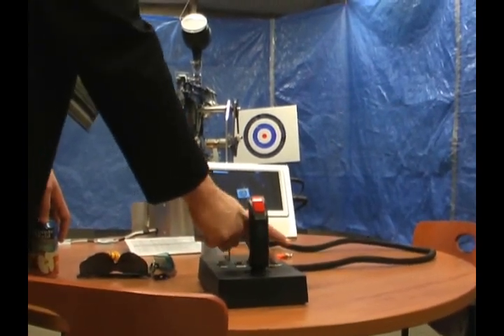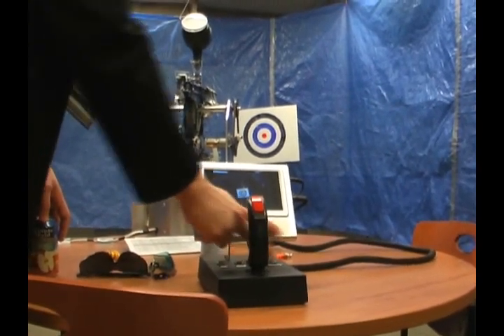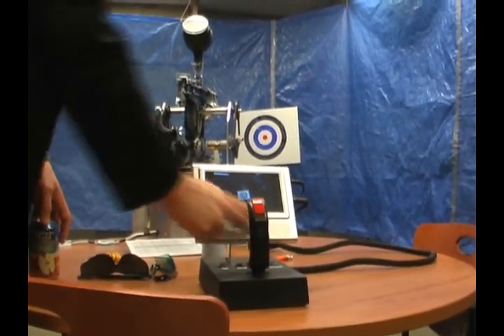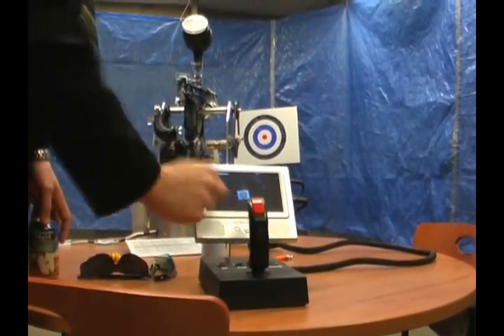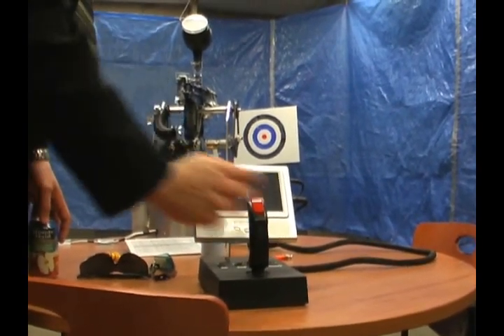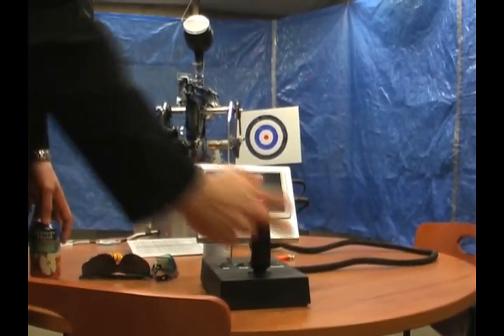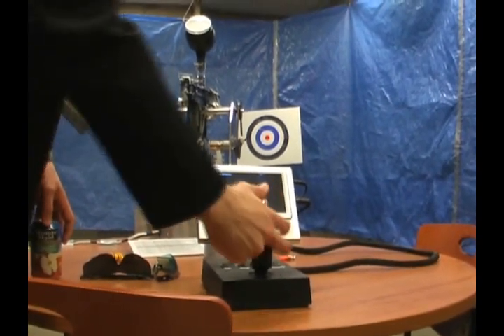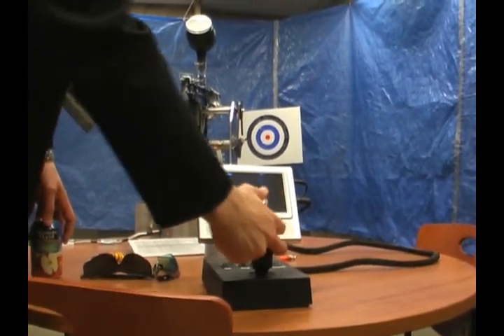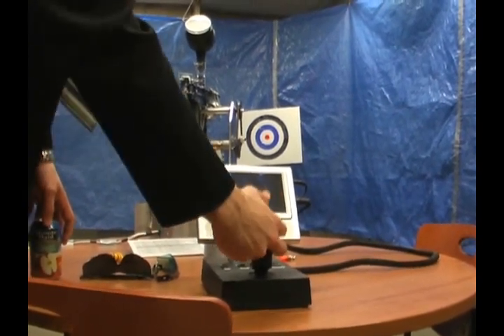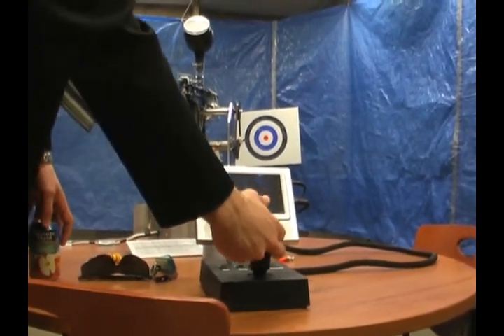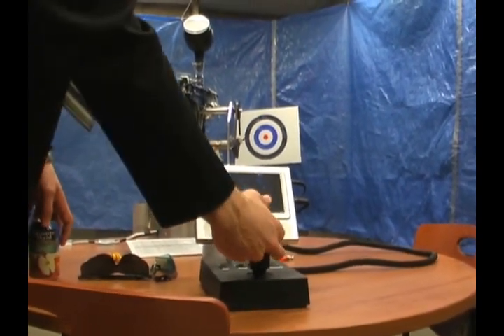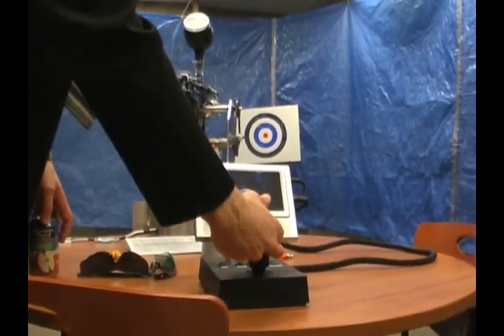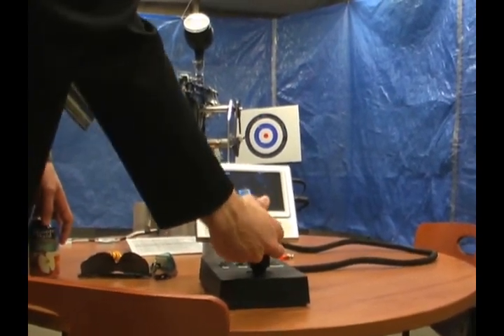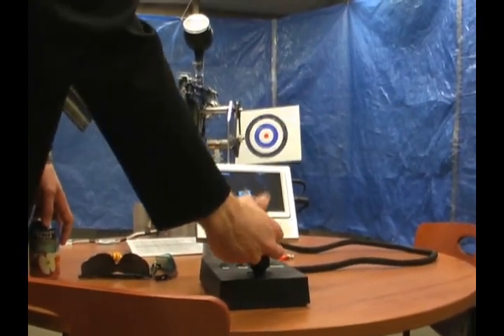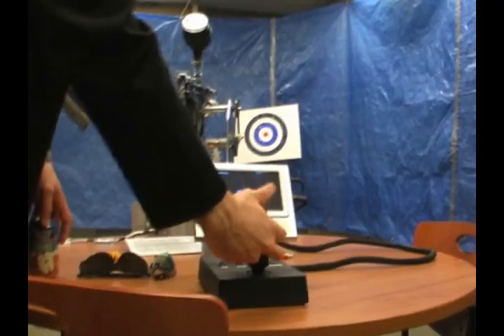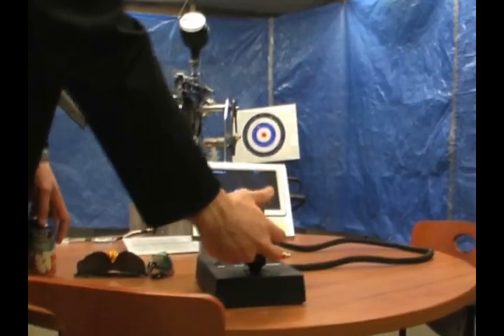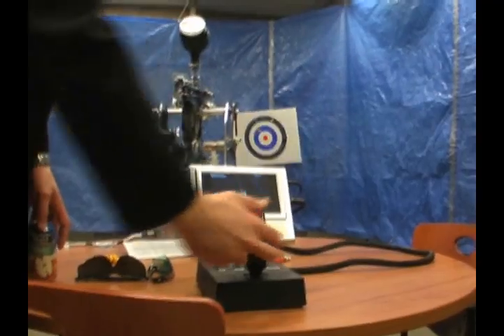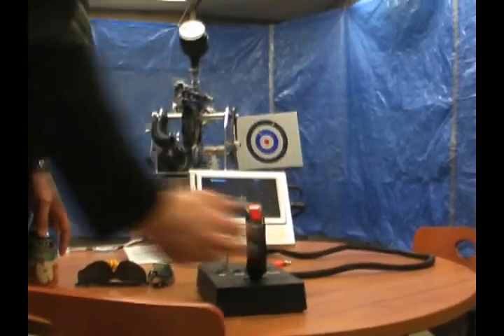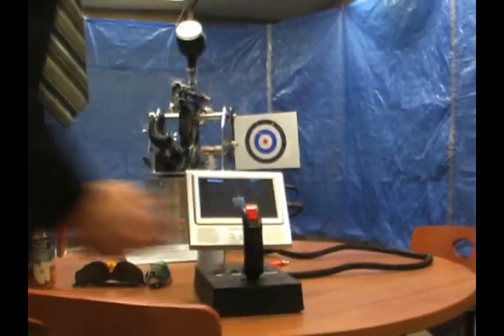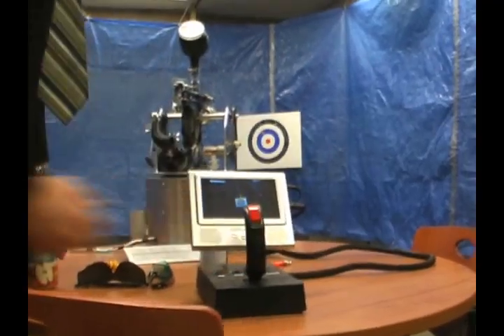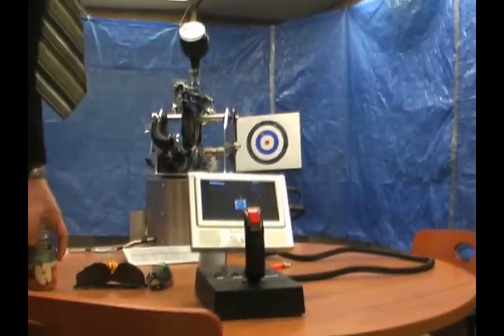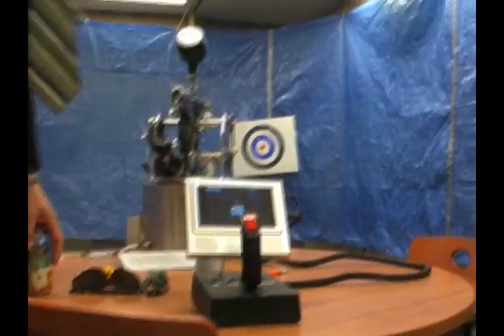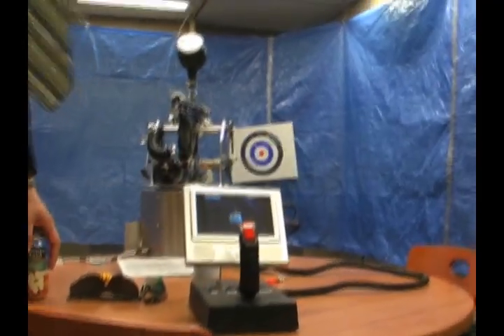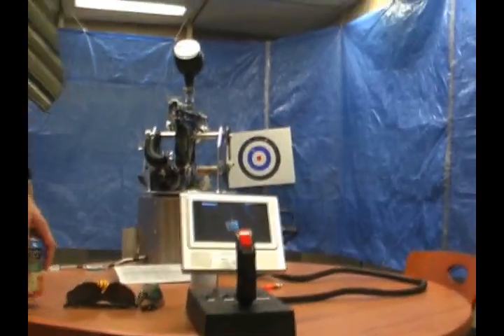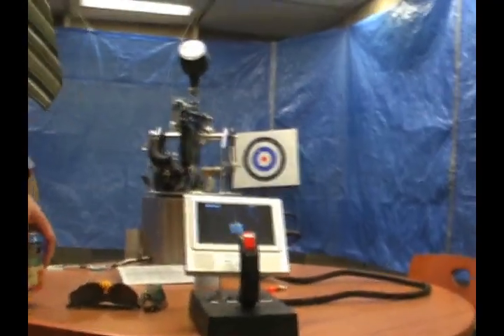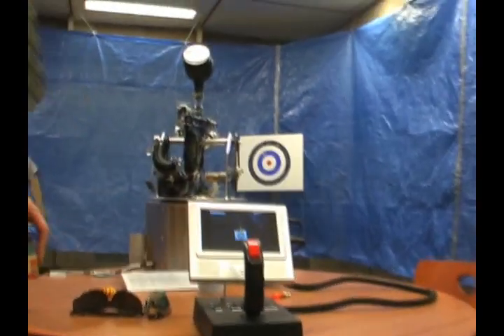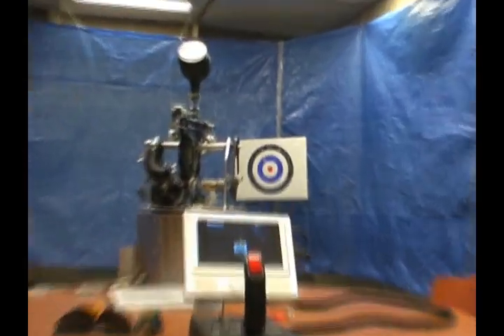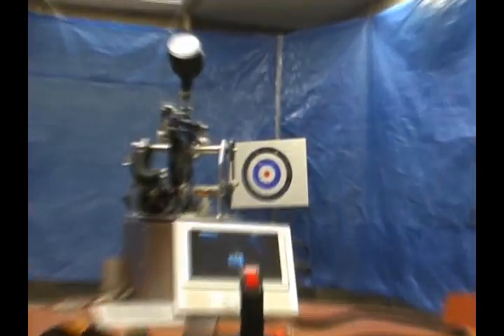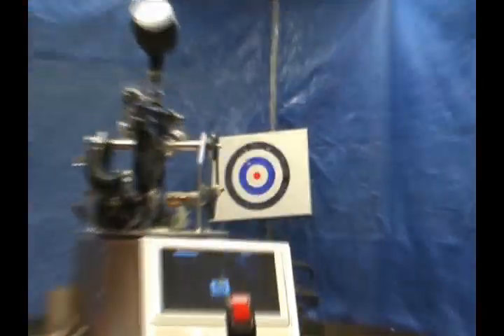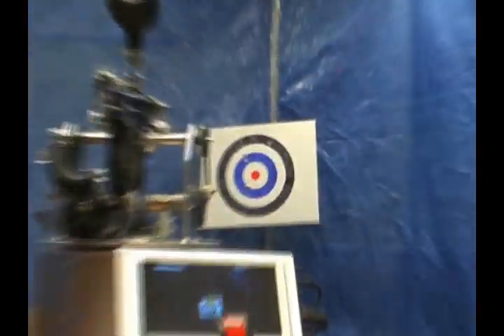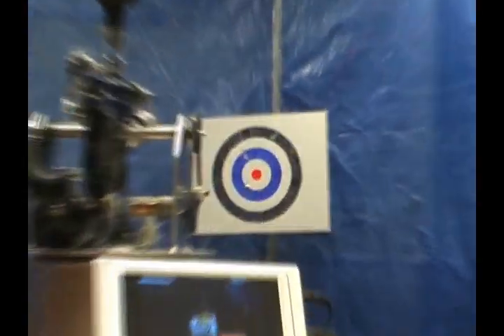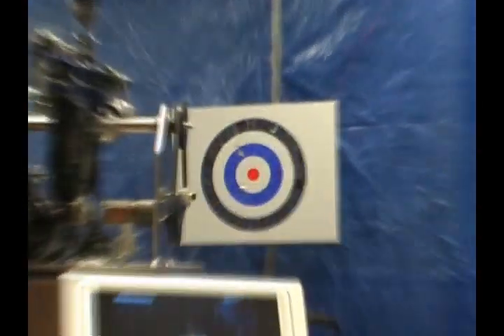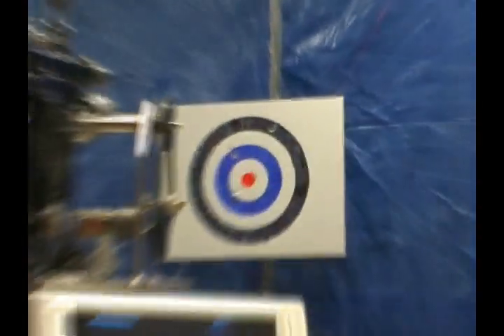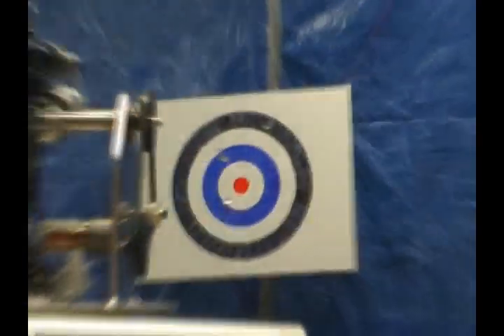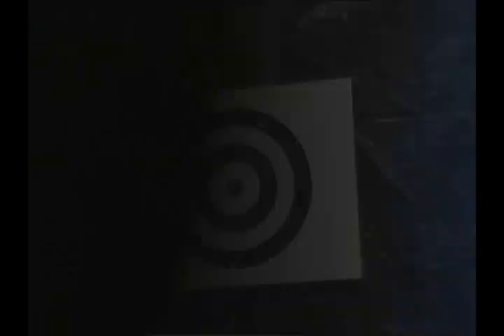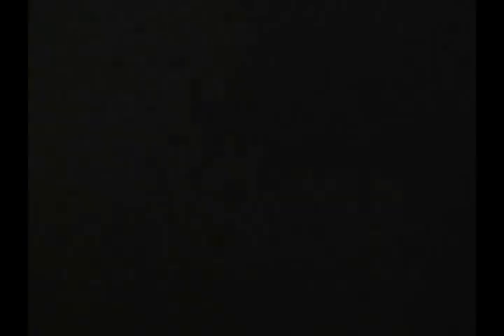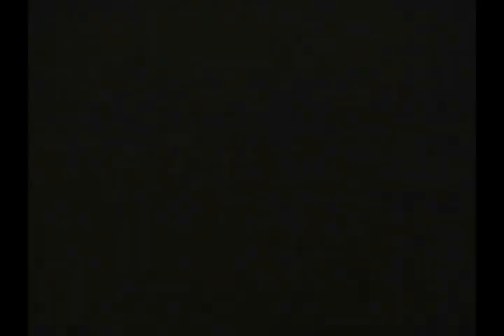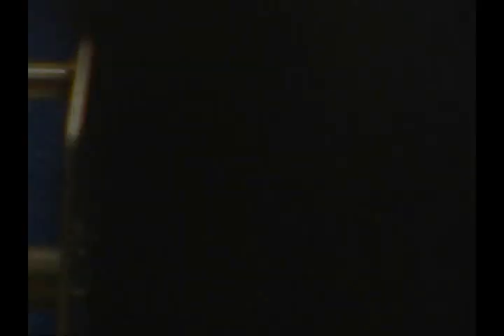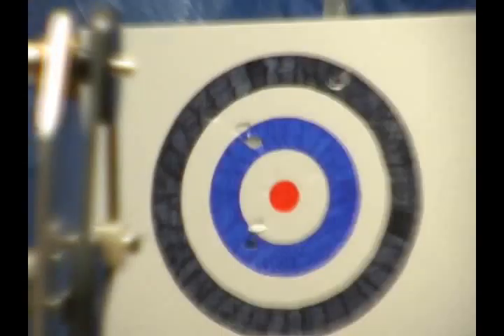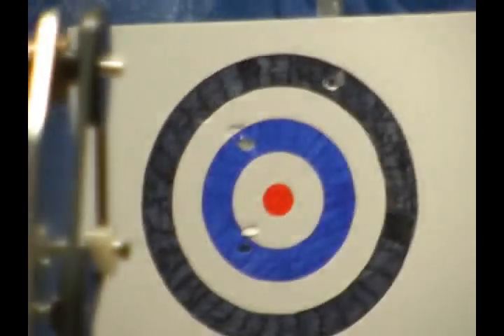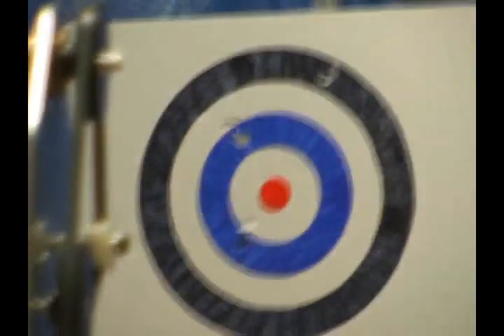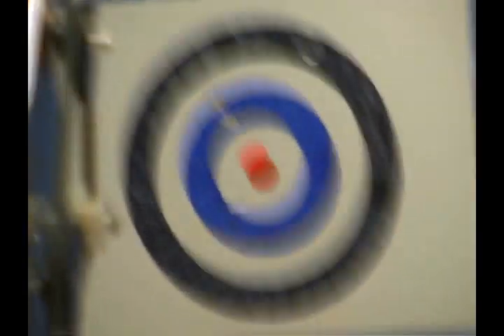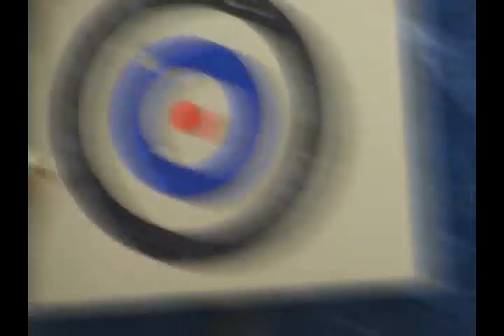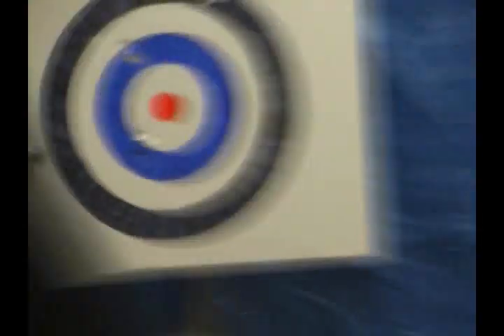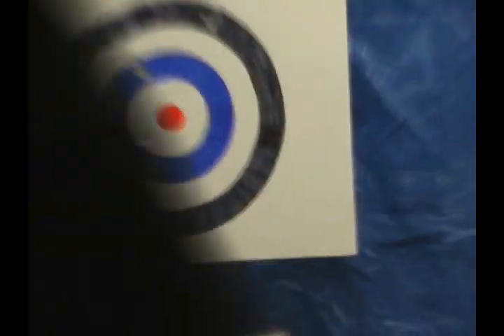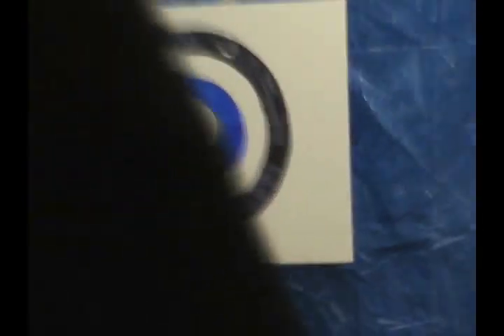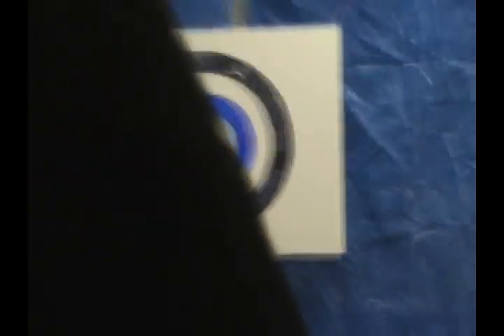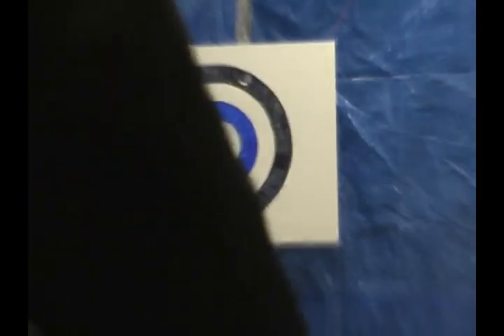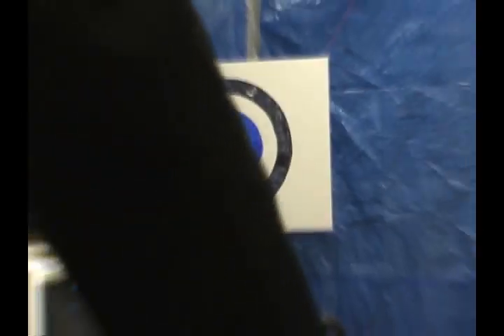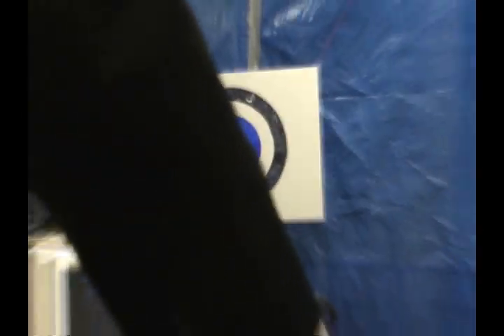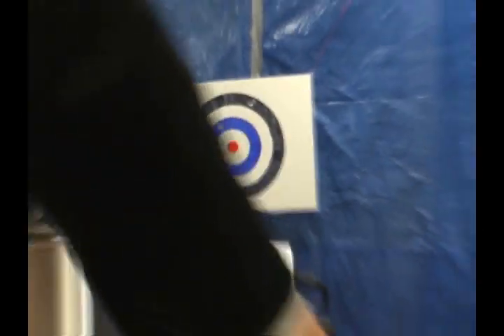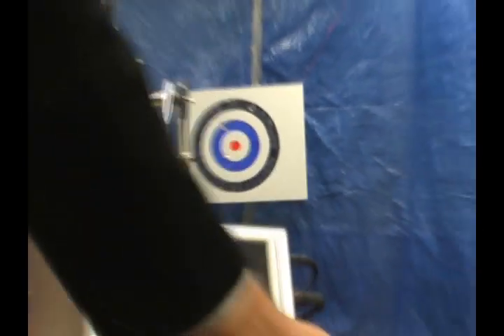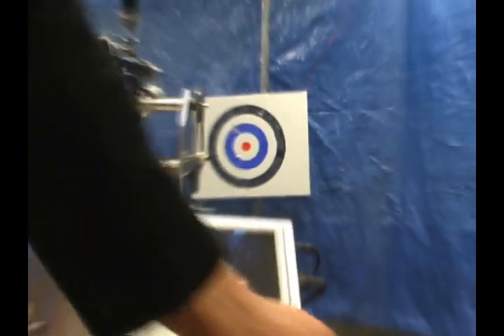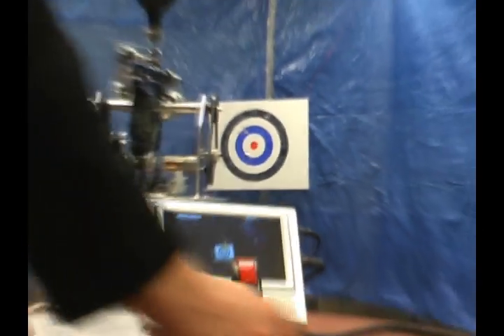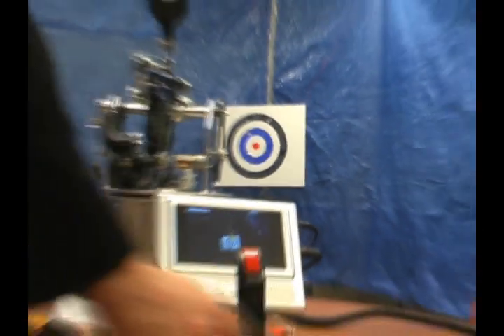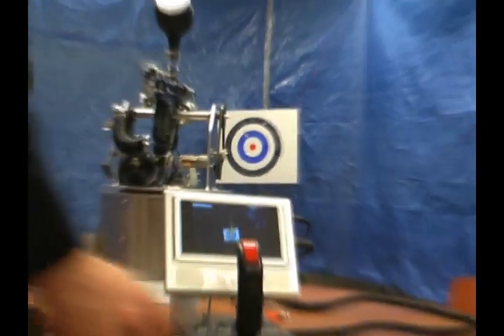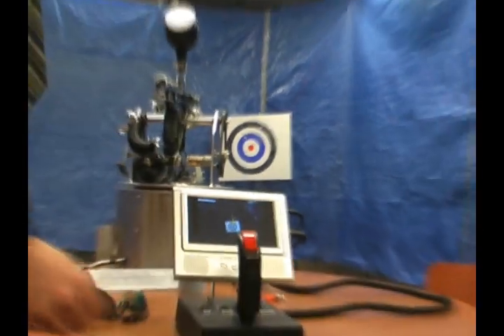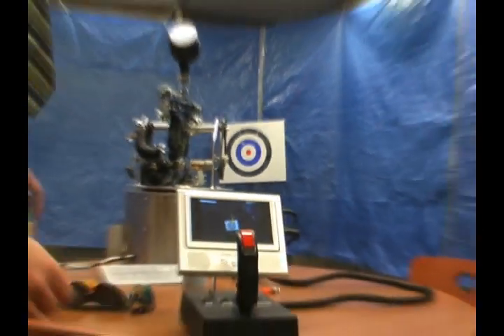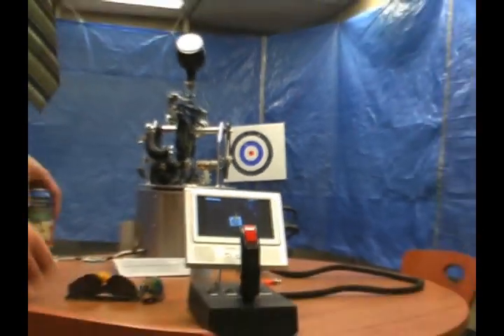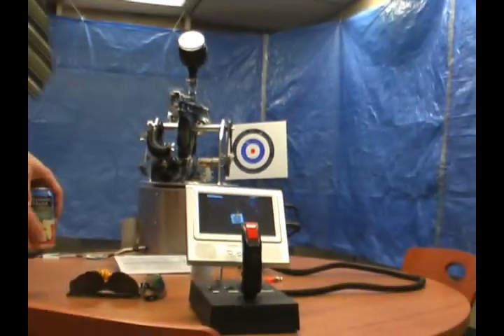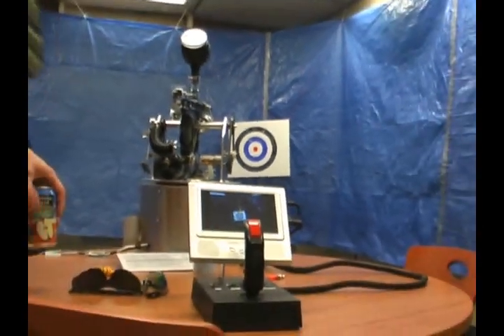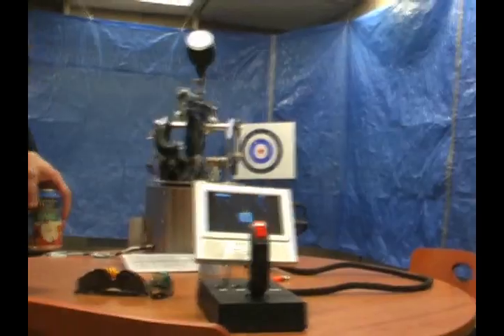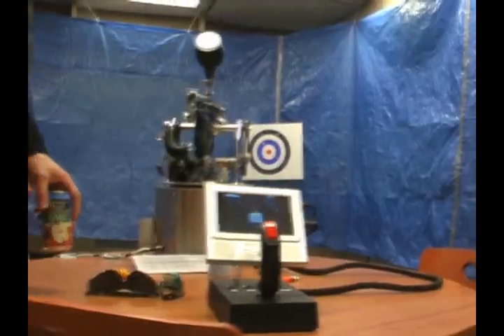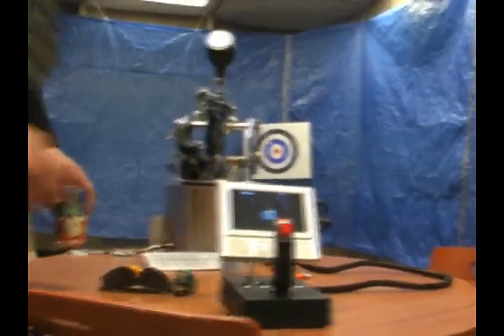Single shot. There we go — sweet! Holy smokes! The paintball just went right through the board.